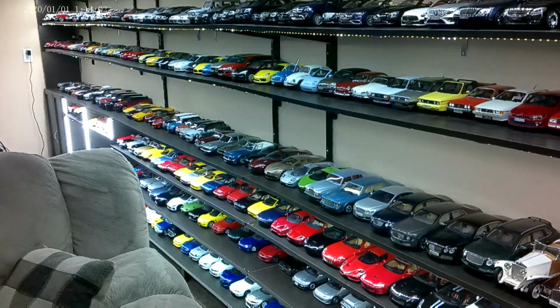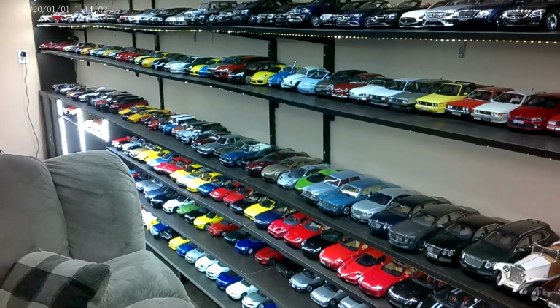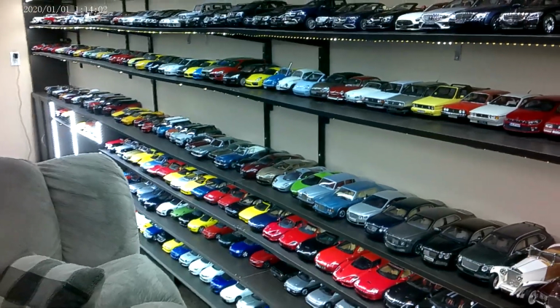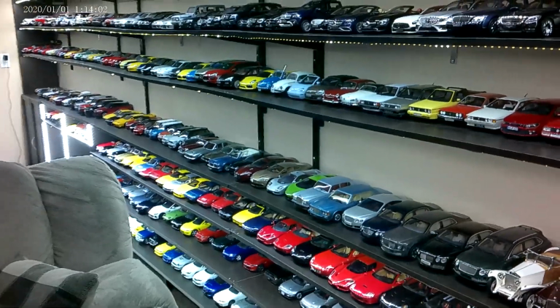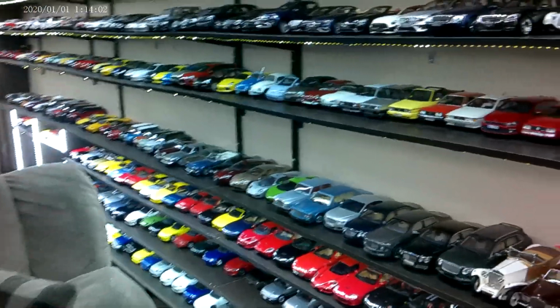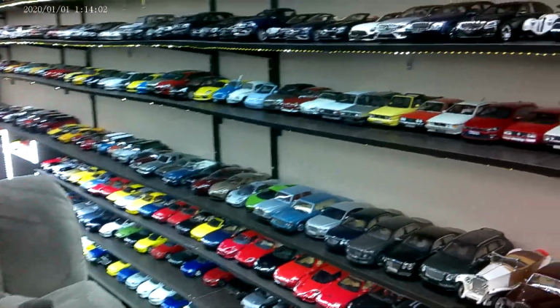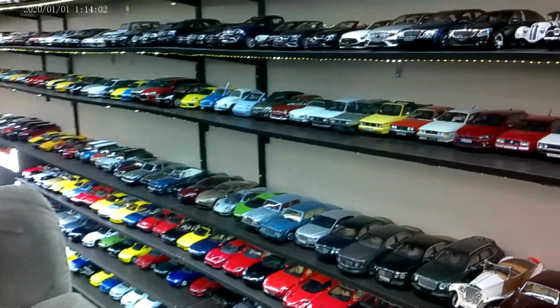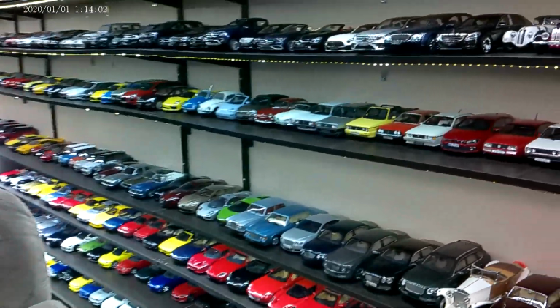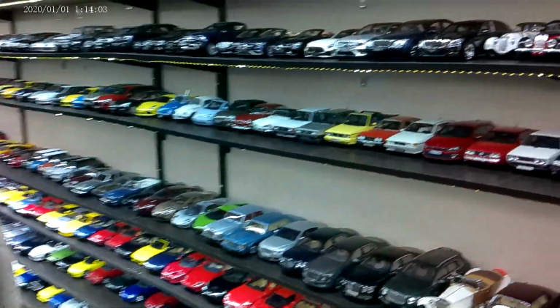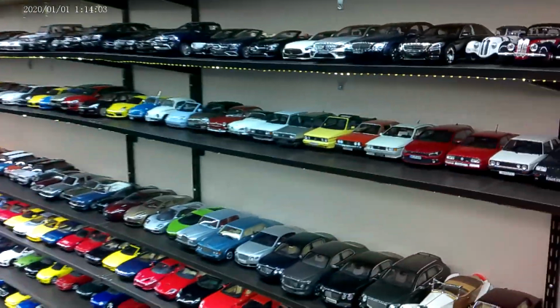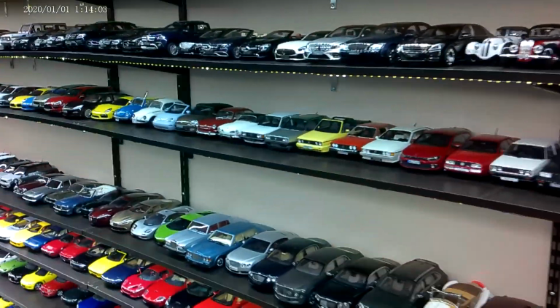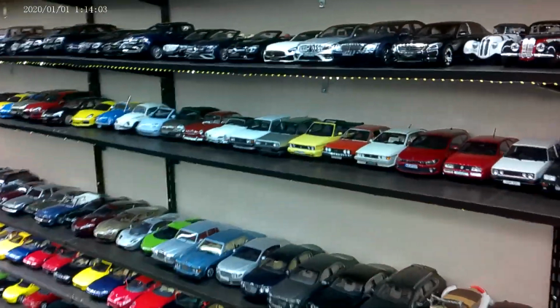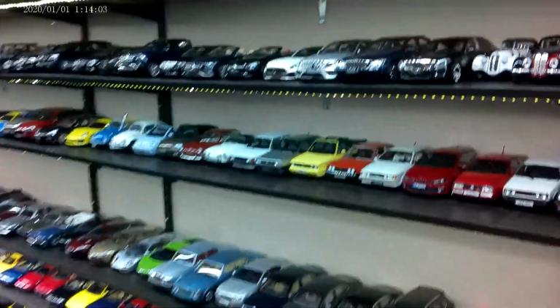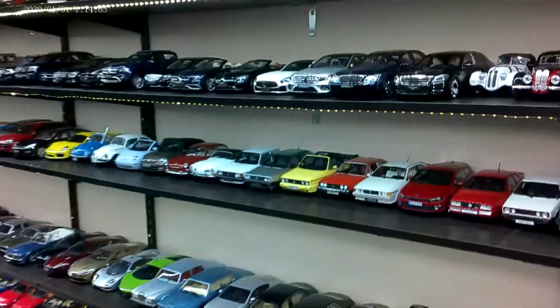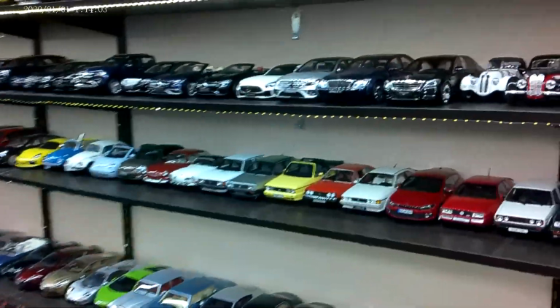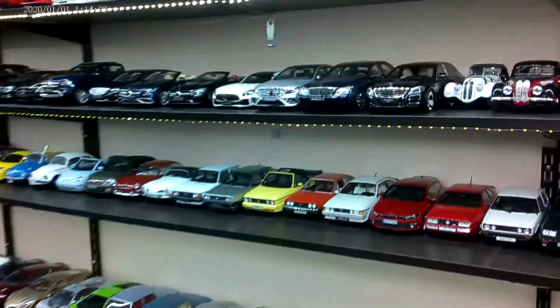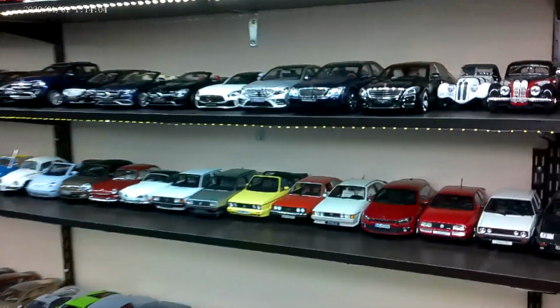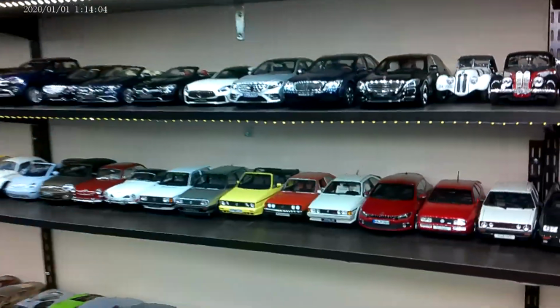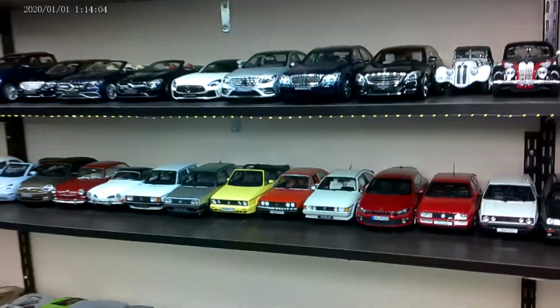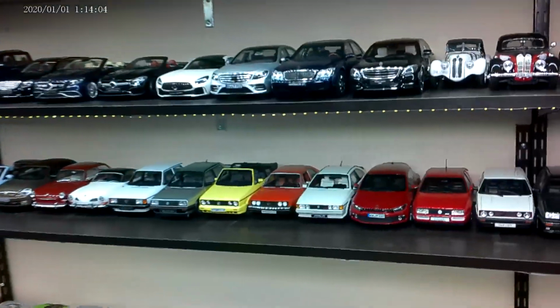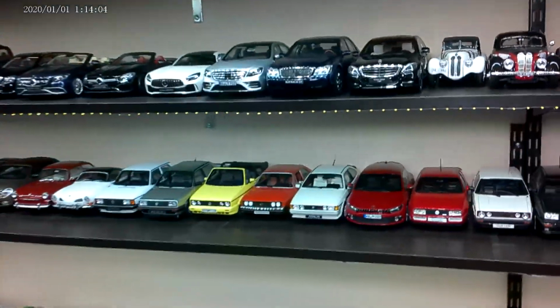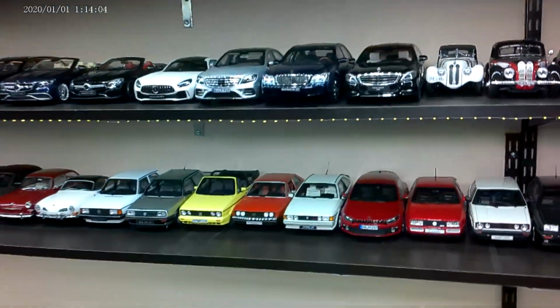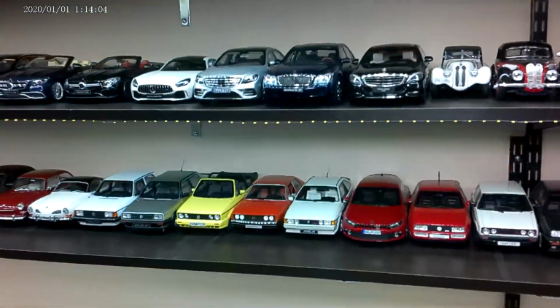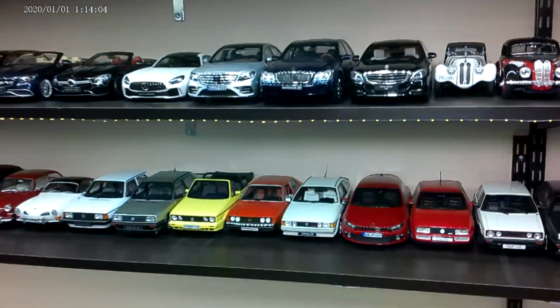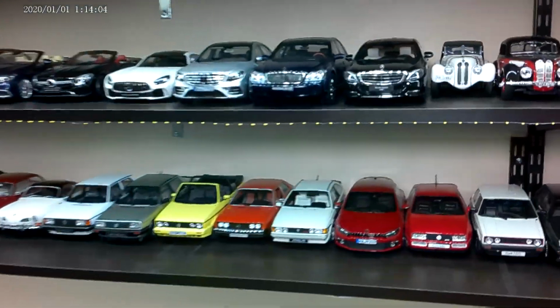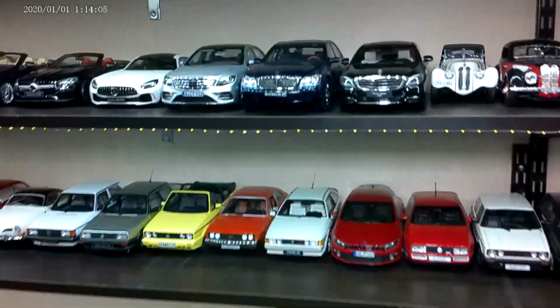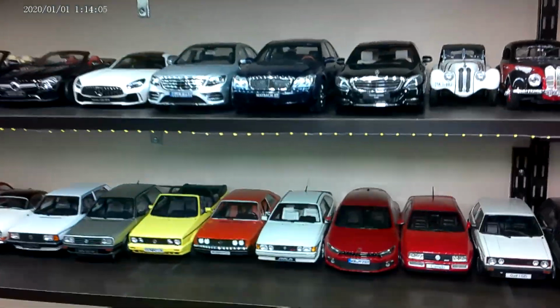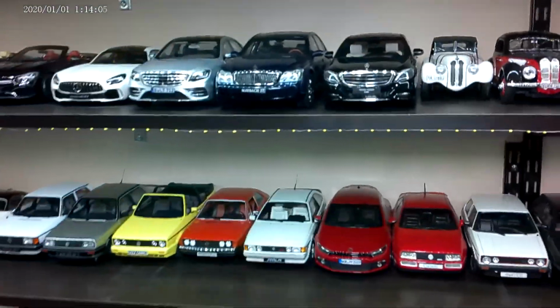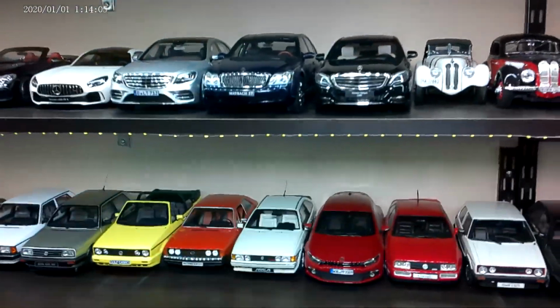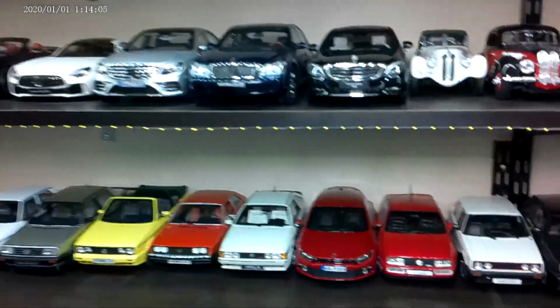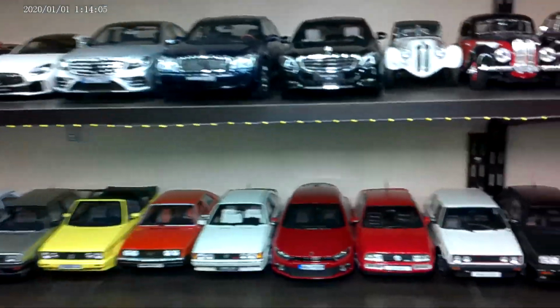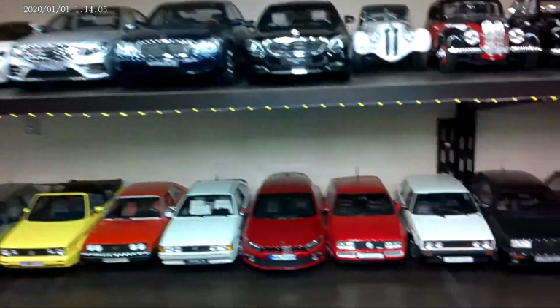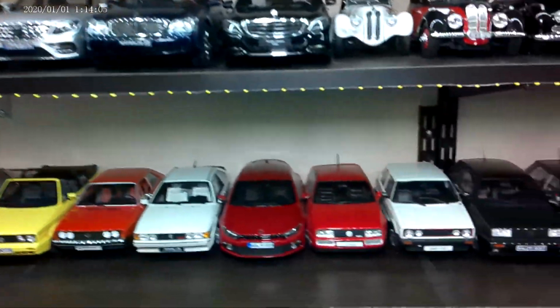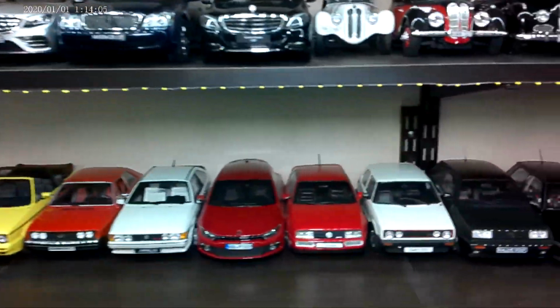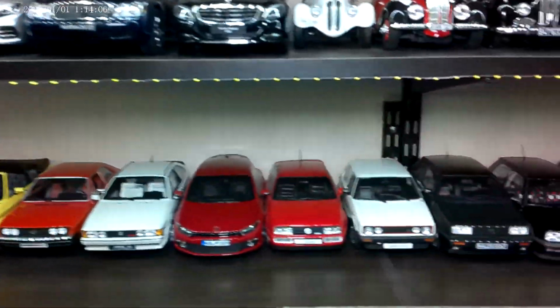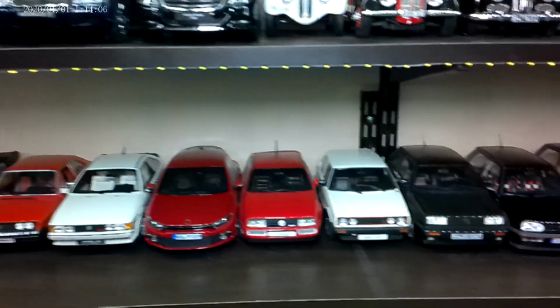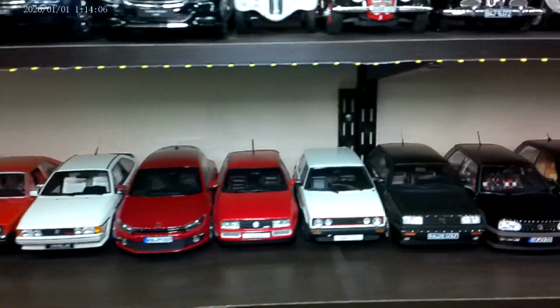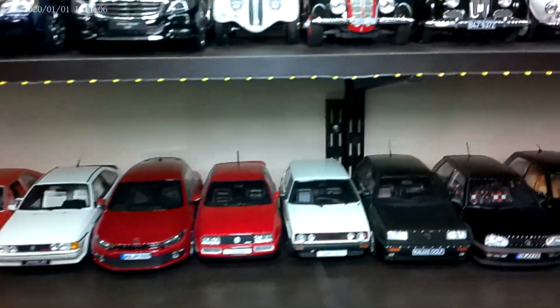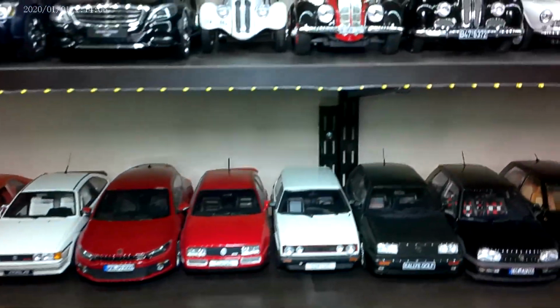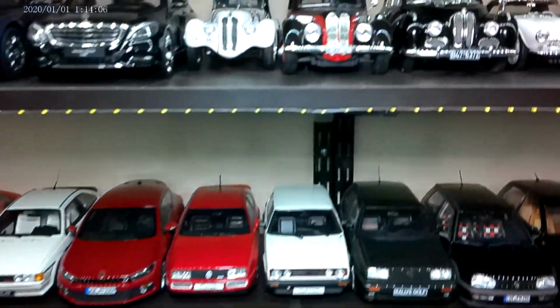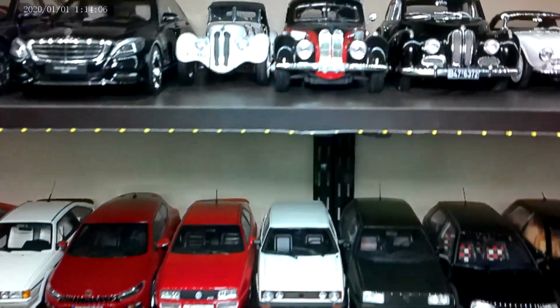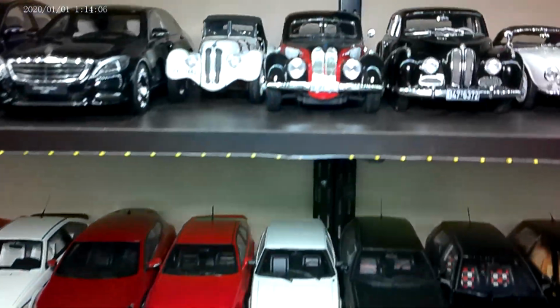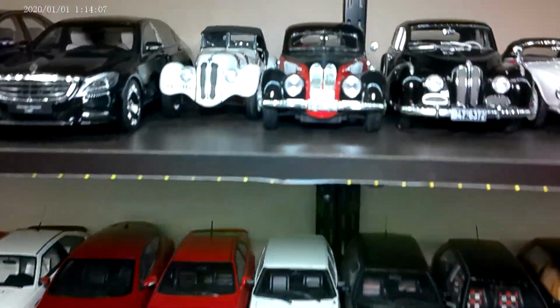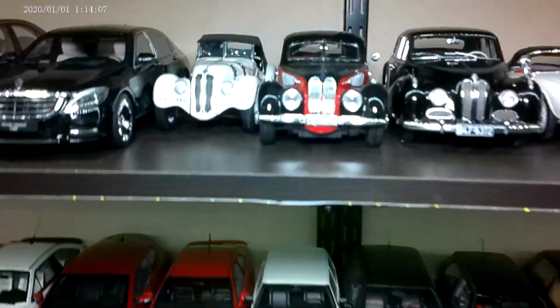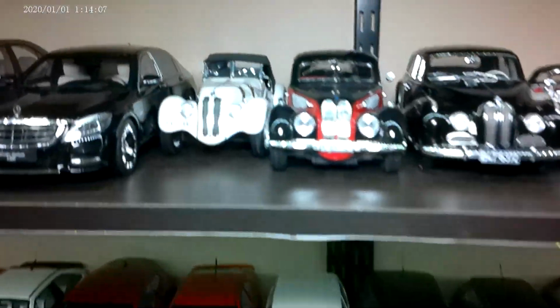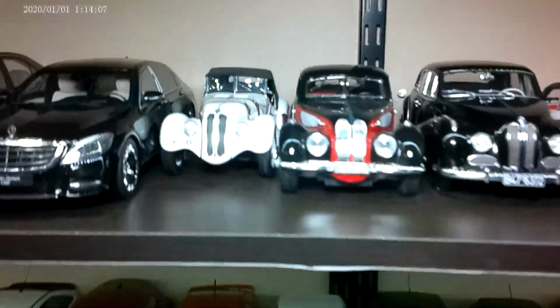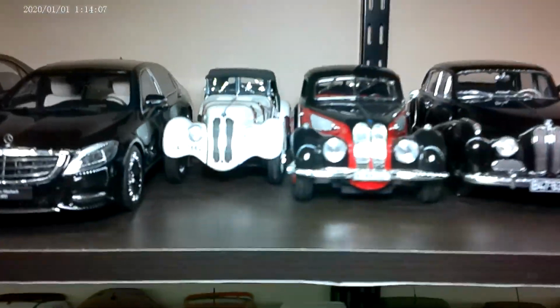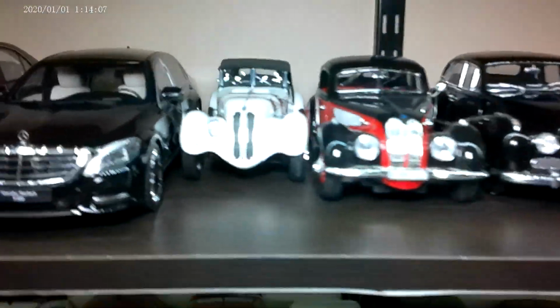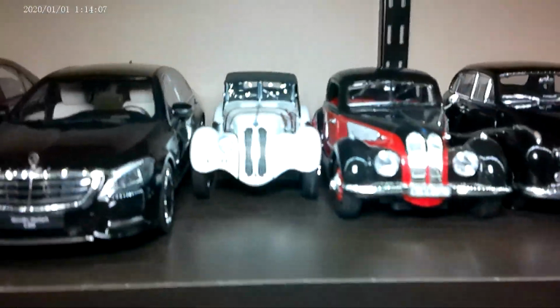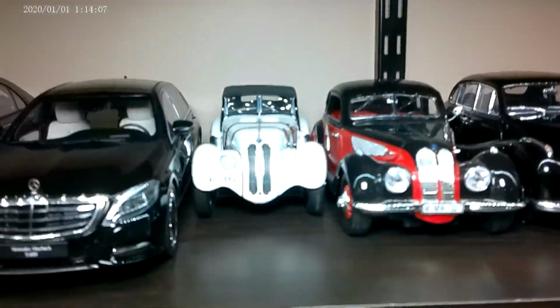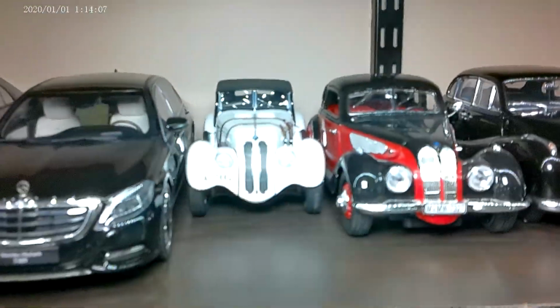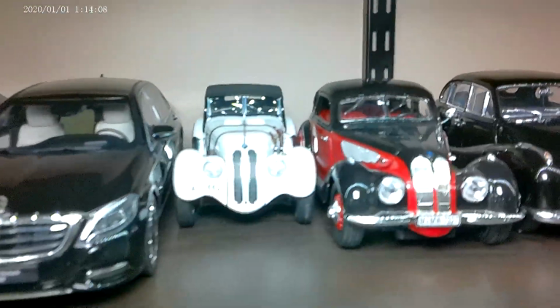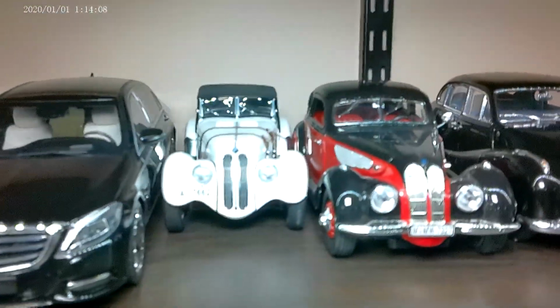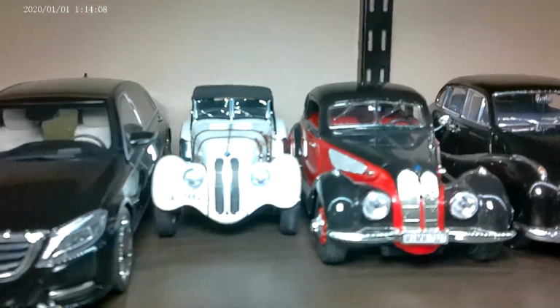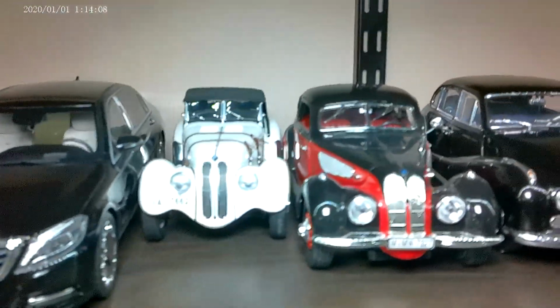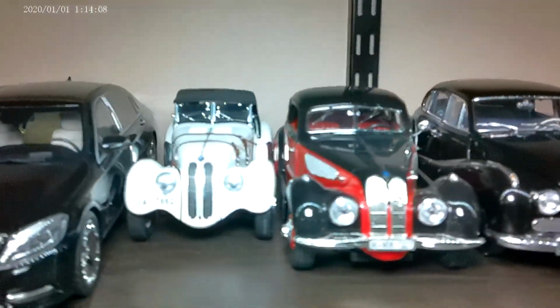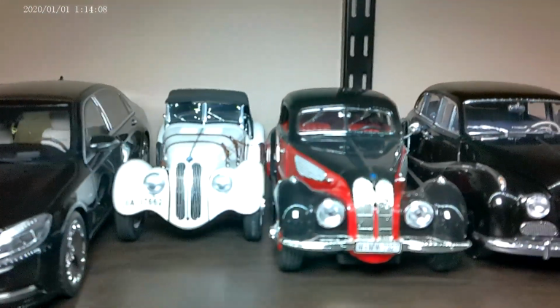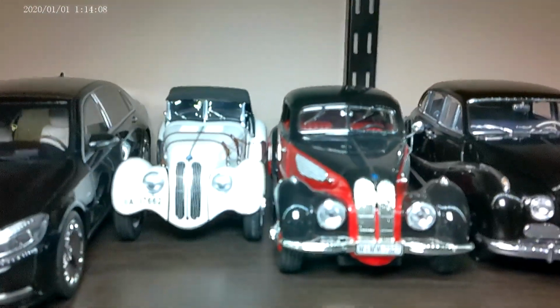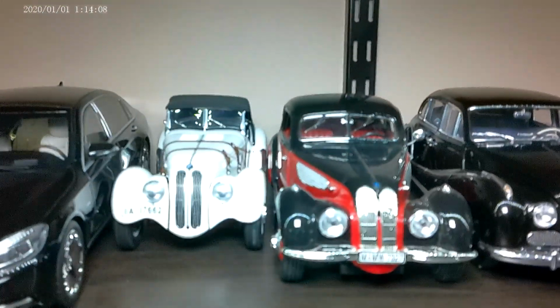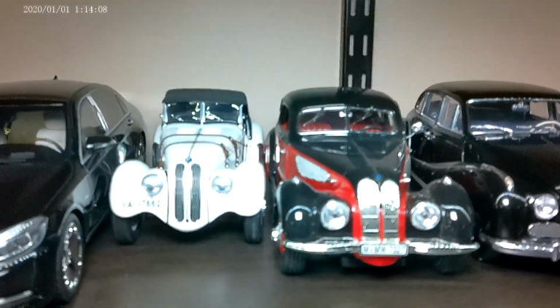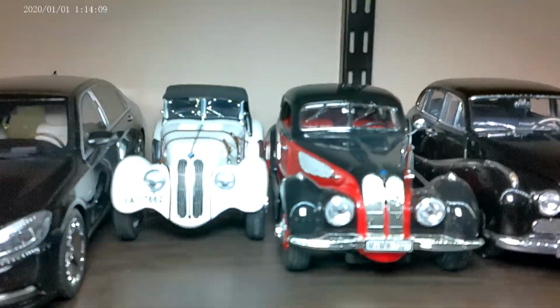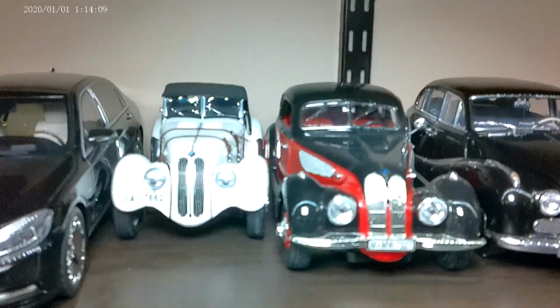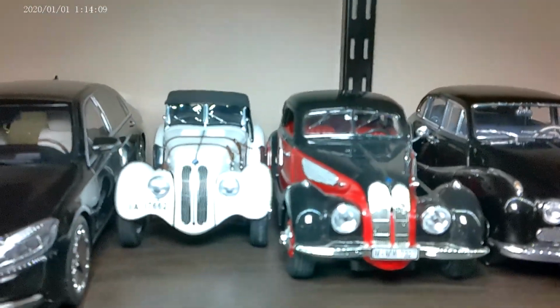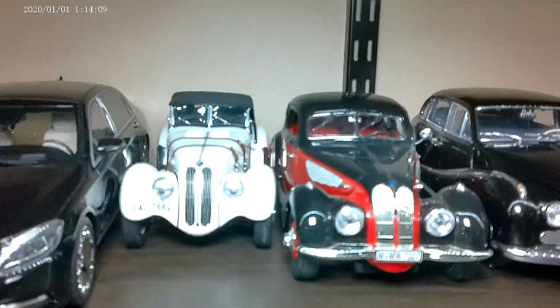Hey everyone, I wanted to feature a particular brand in my collection. We'll feature BMWs this time.